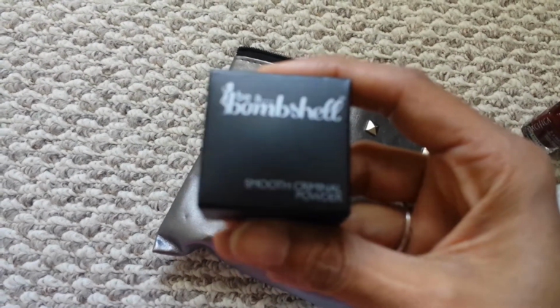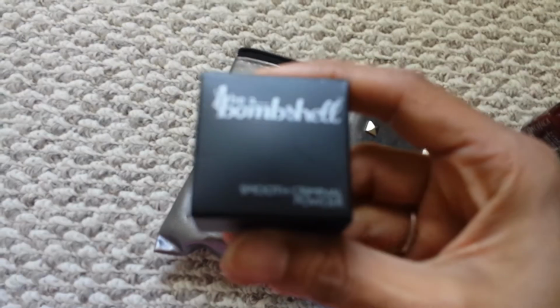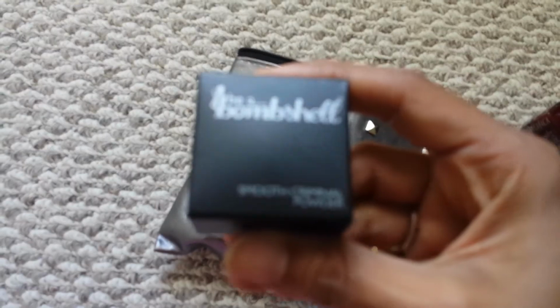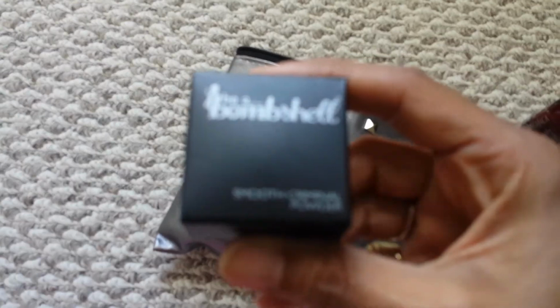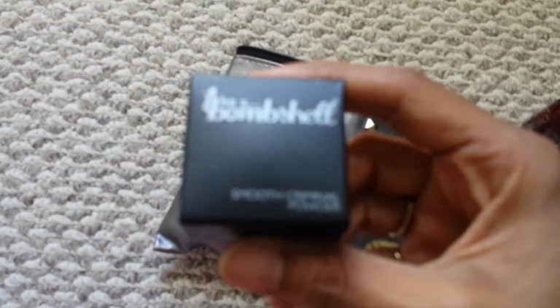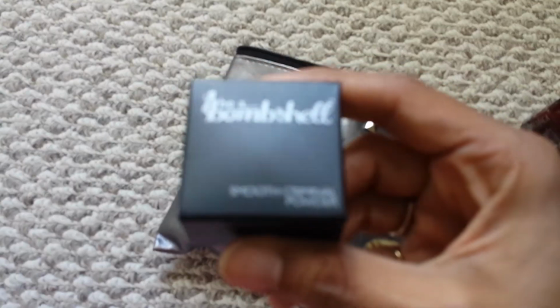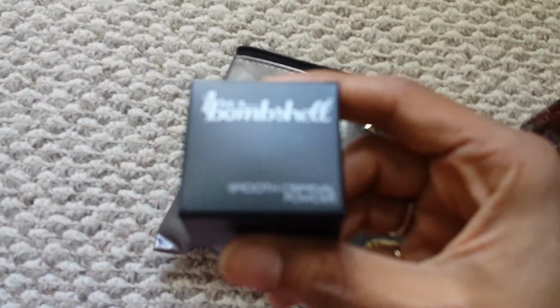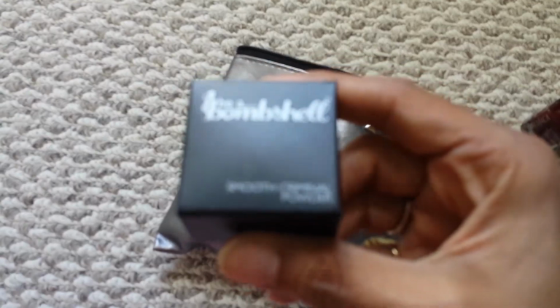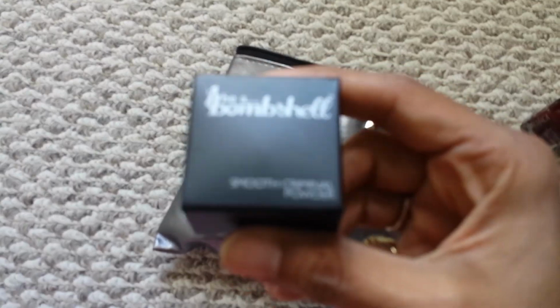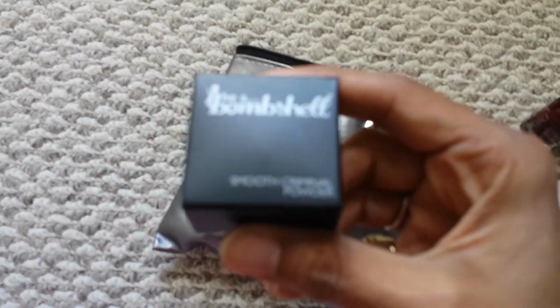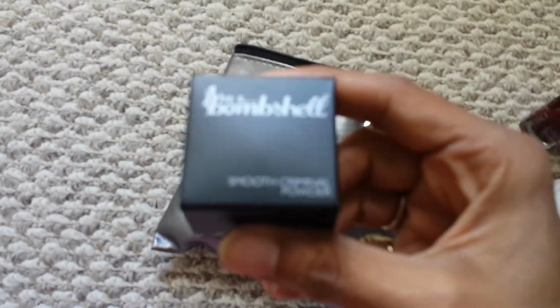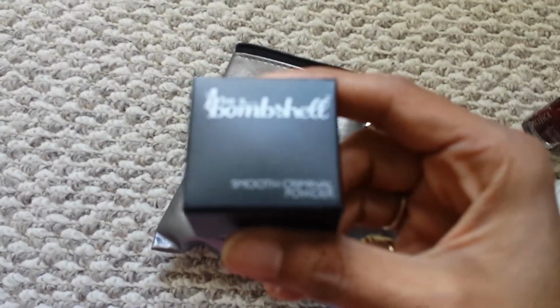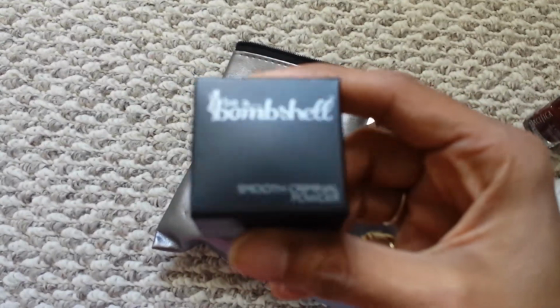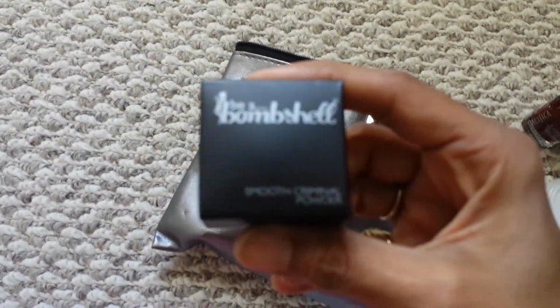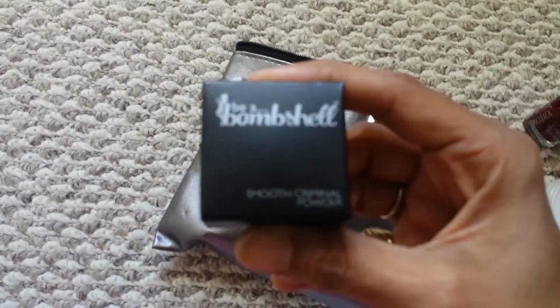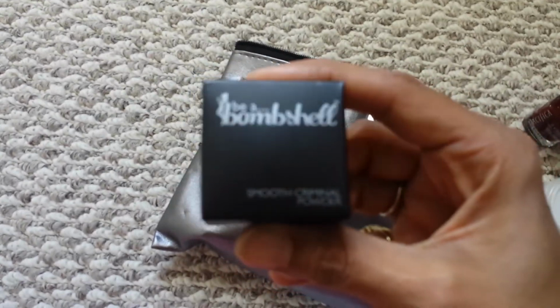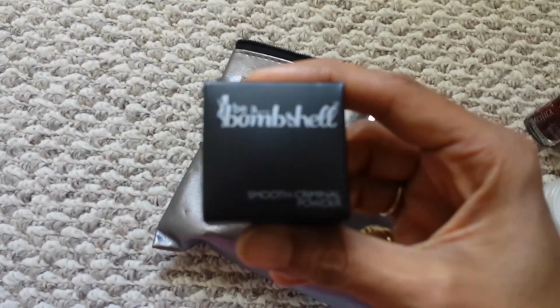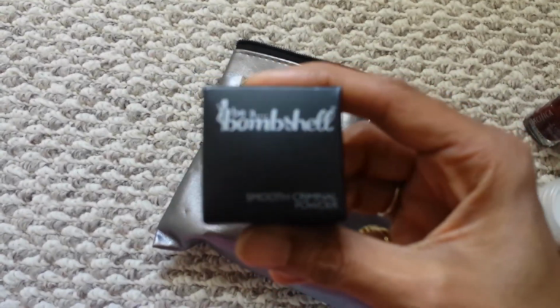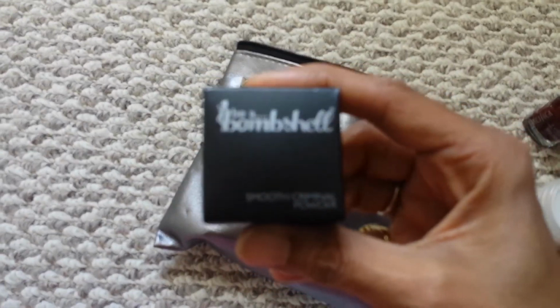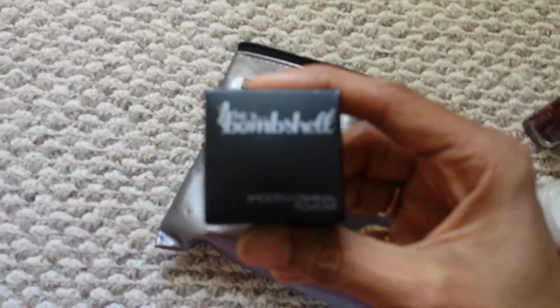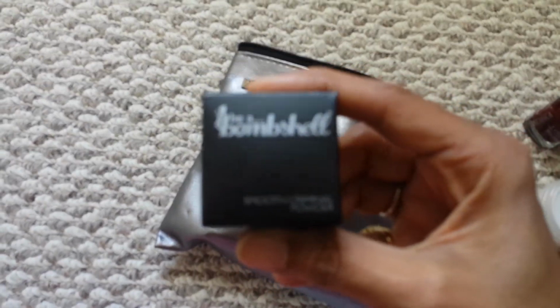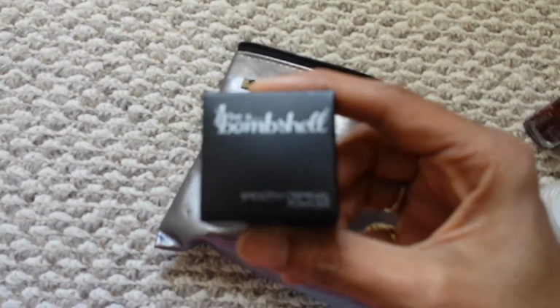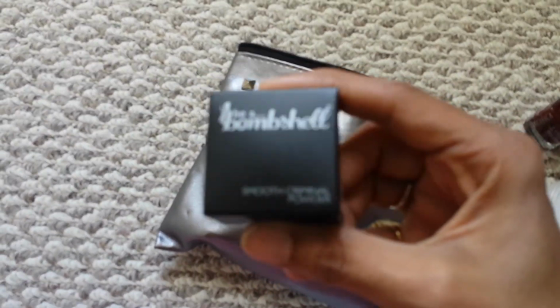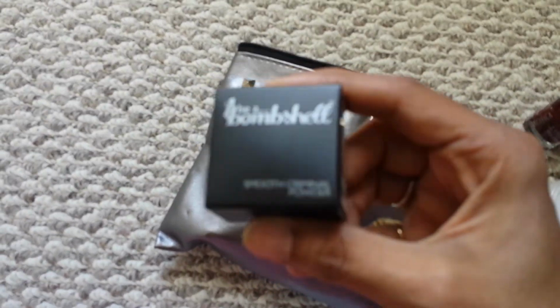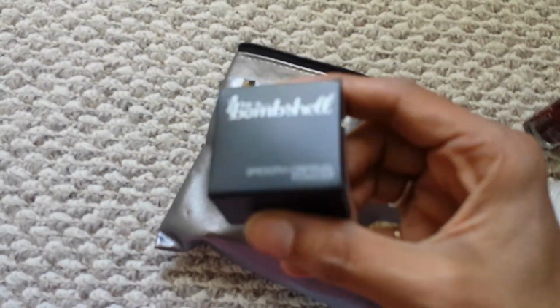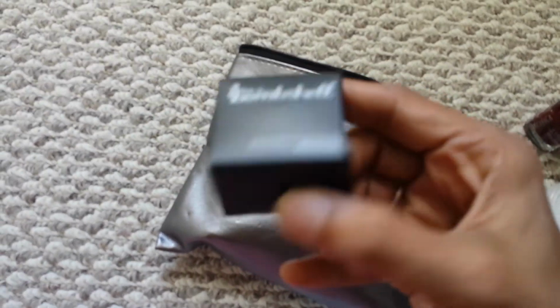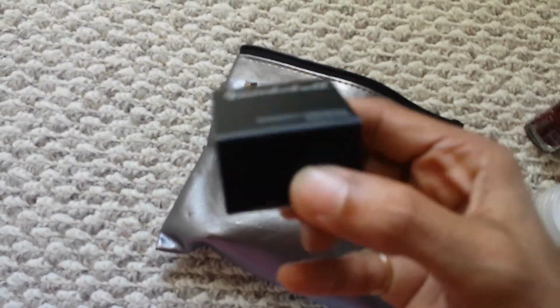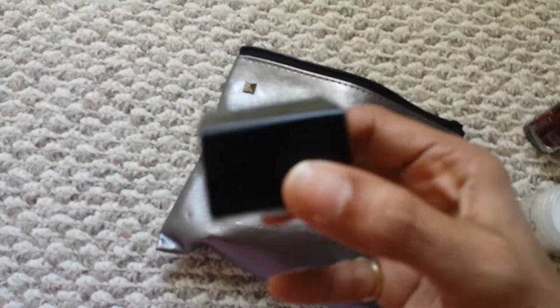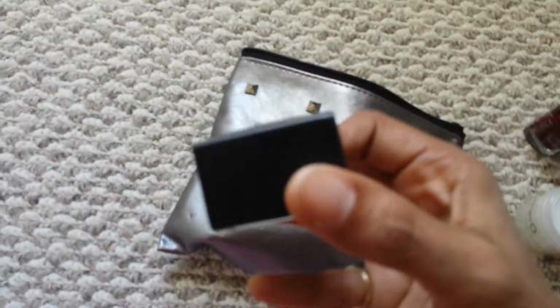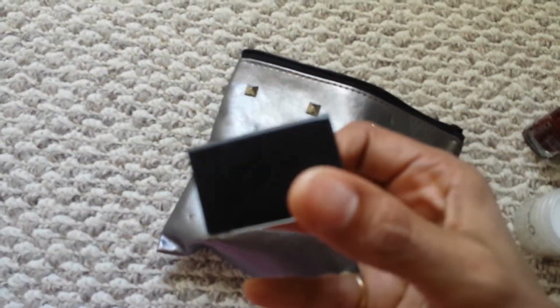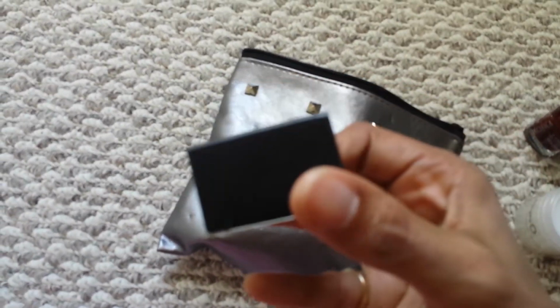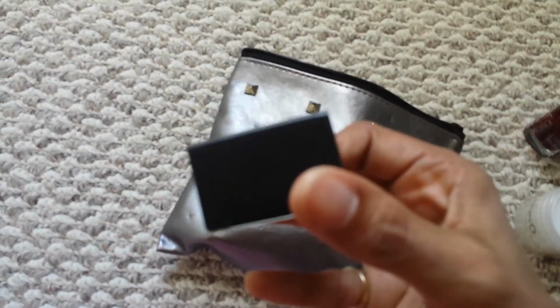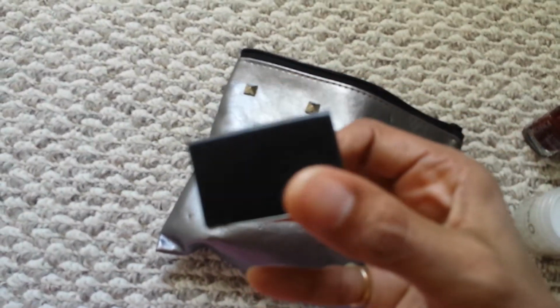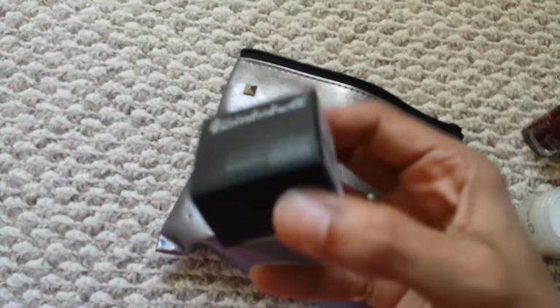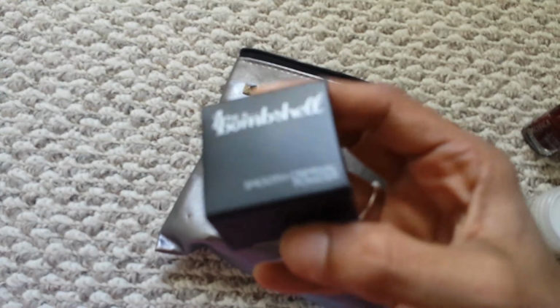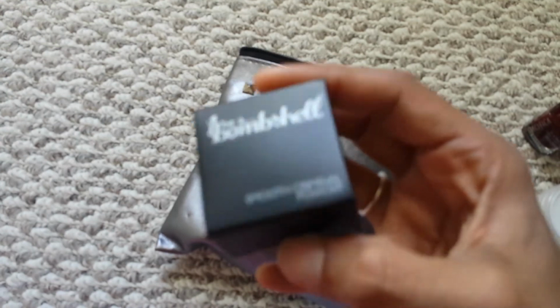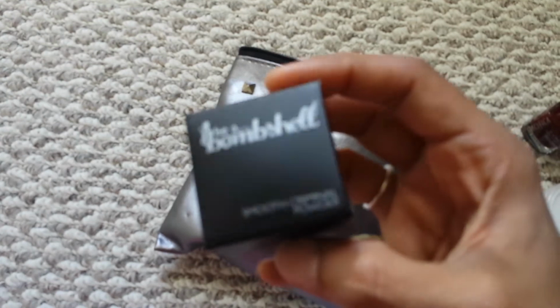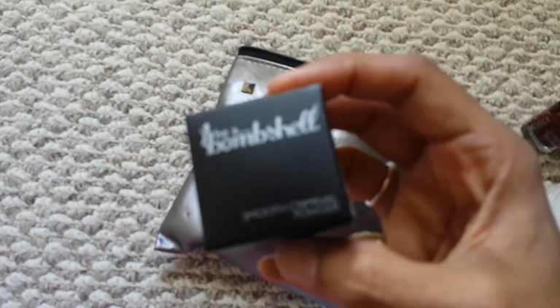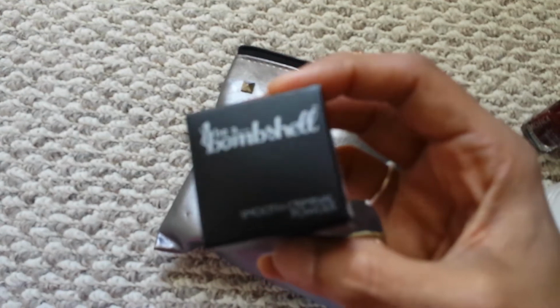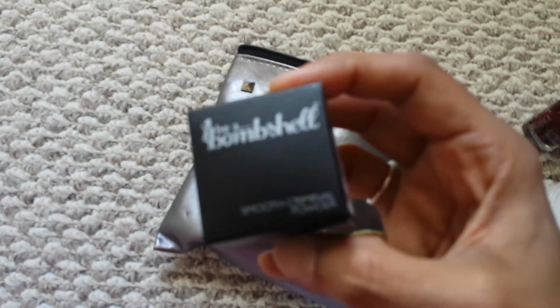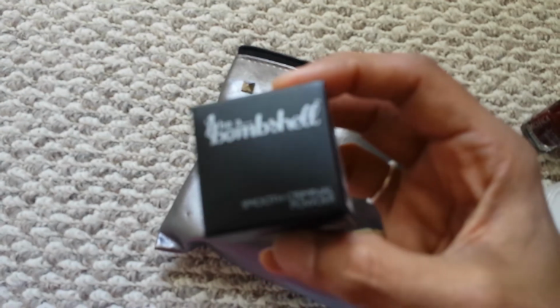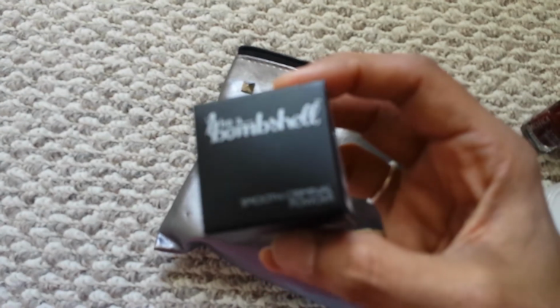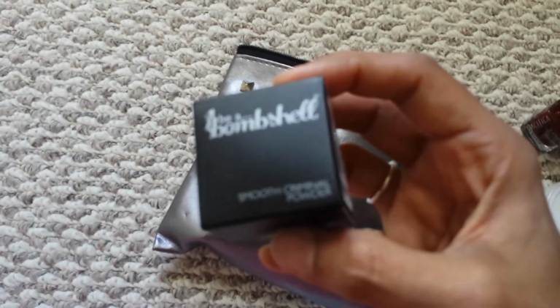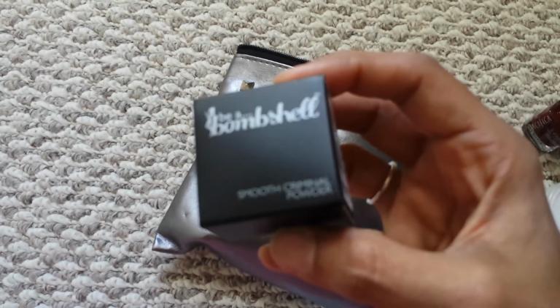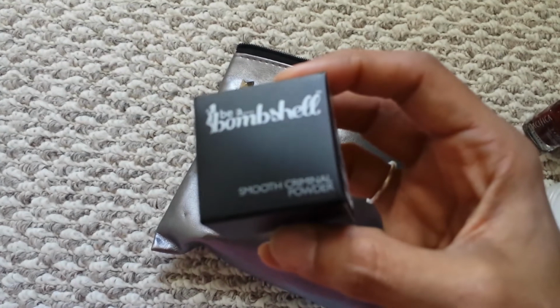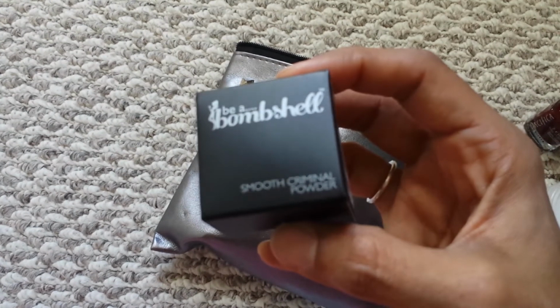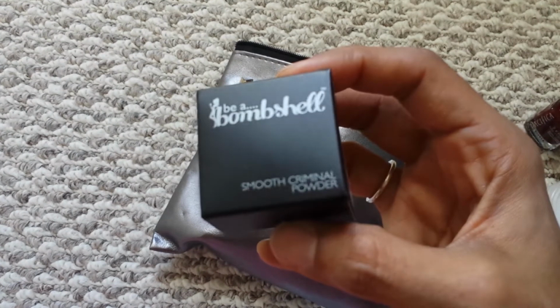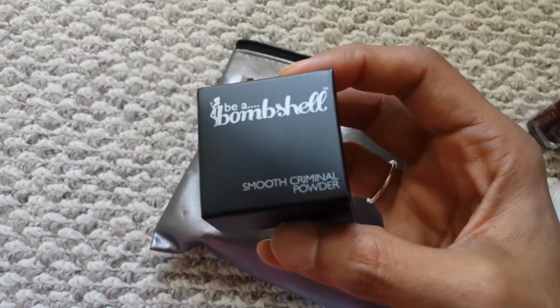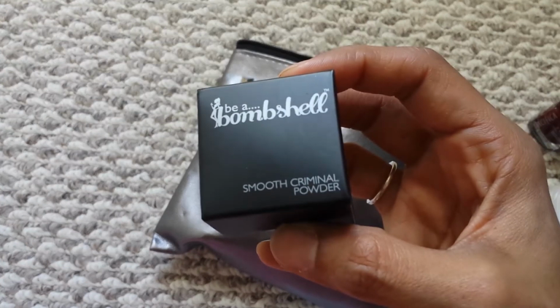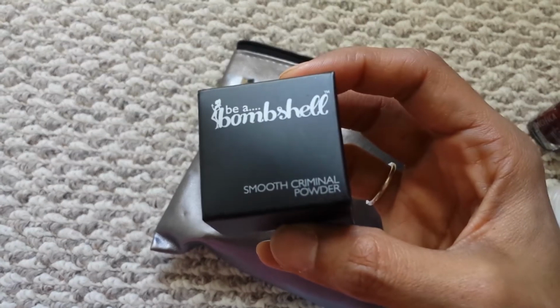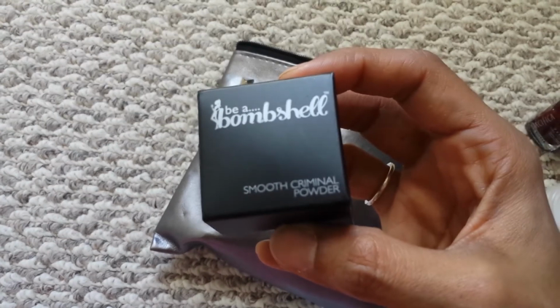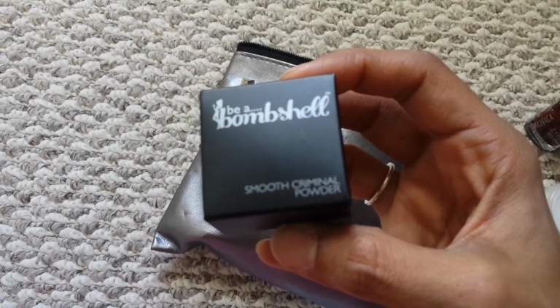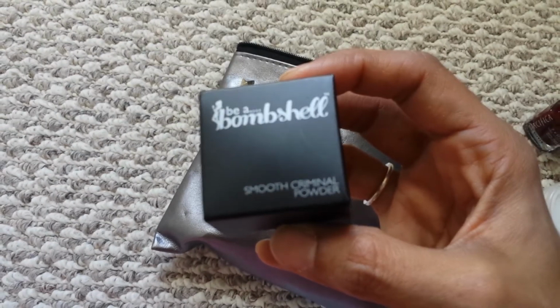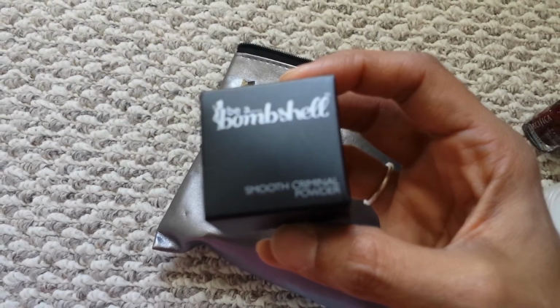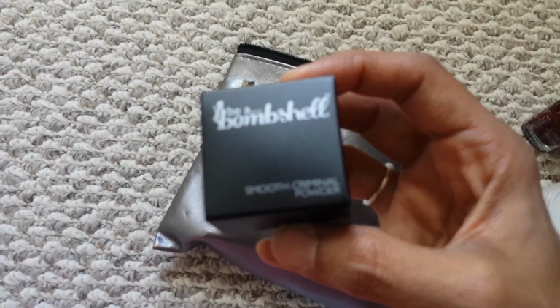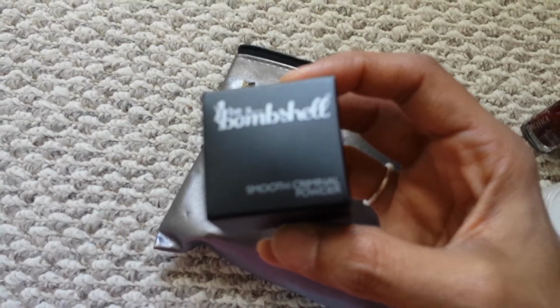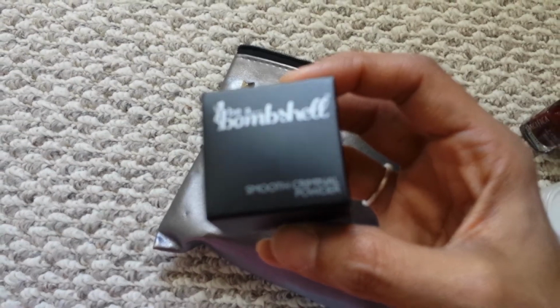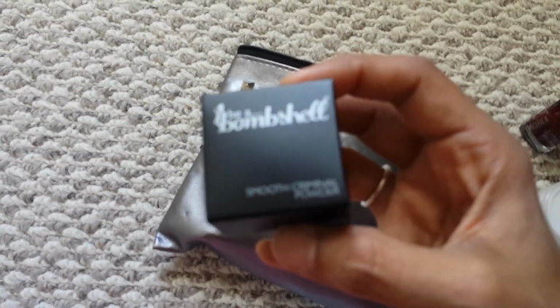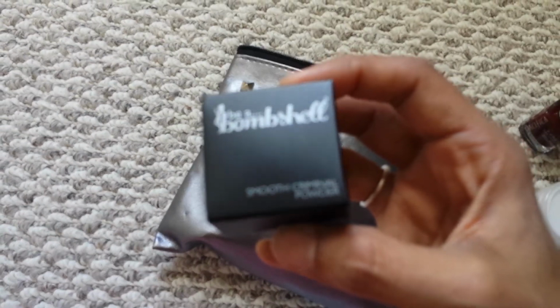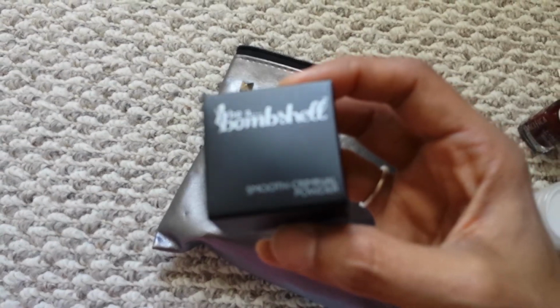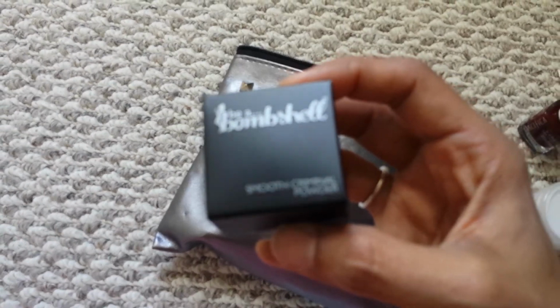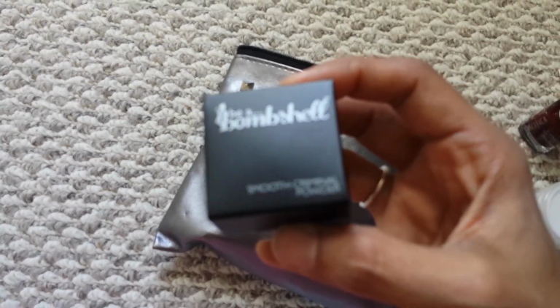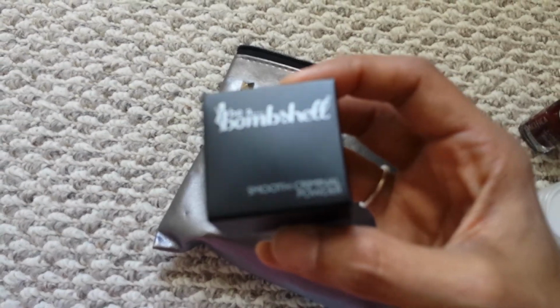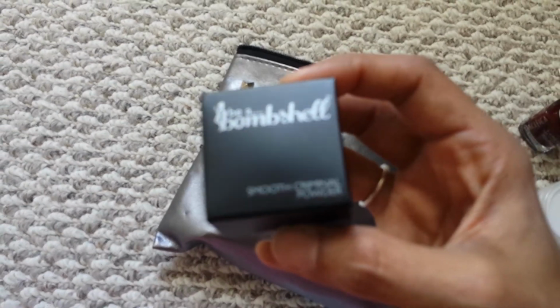And here is a little small box of the Smooth Criminal powder.